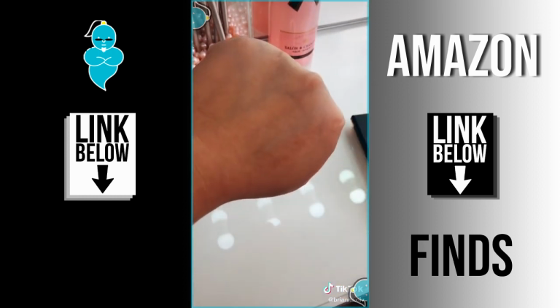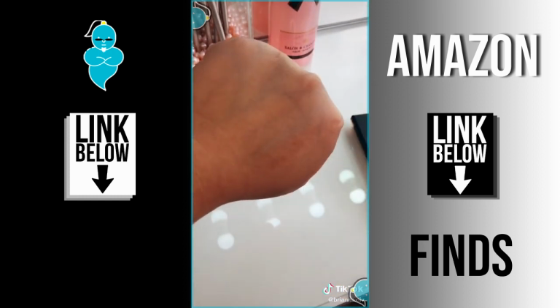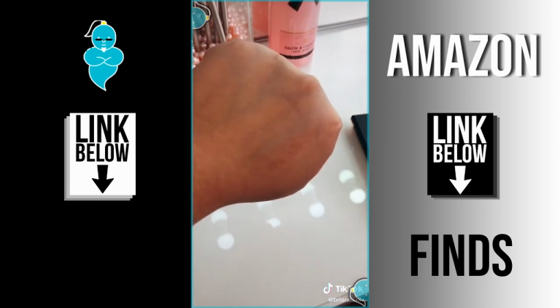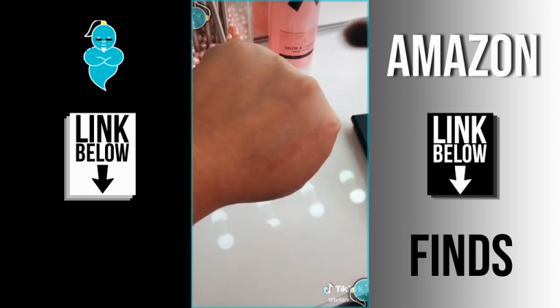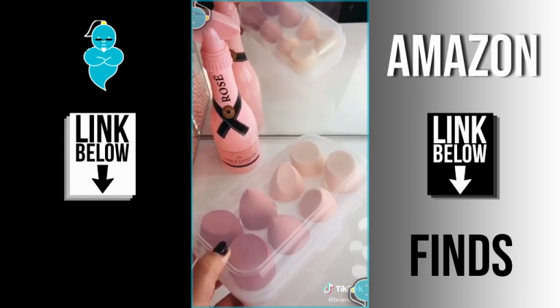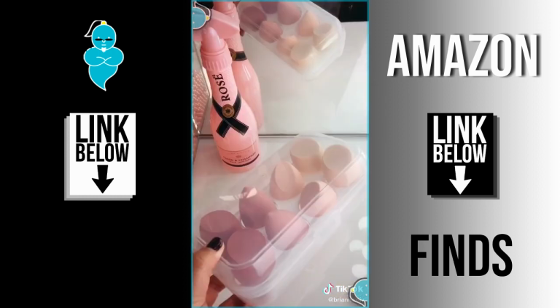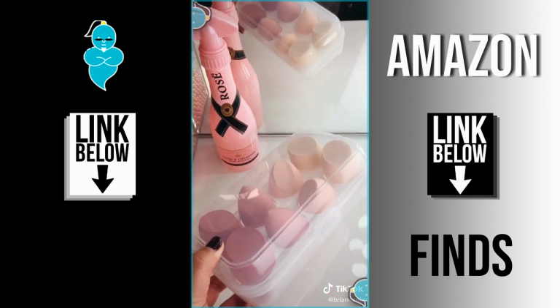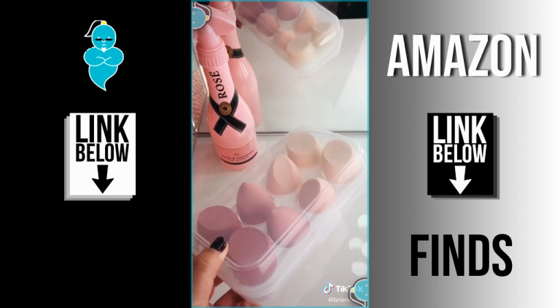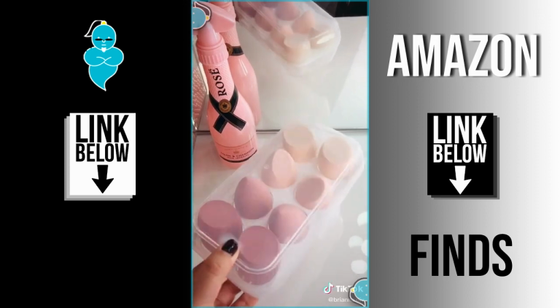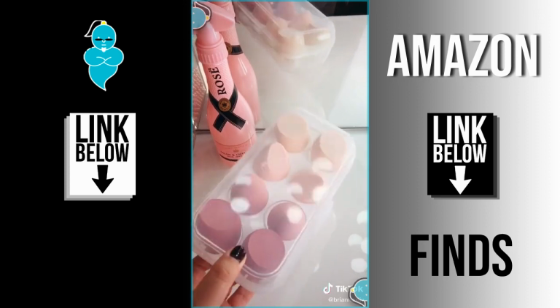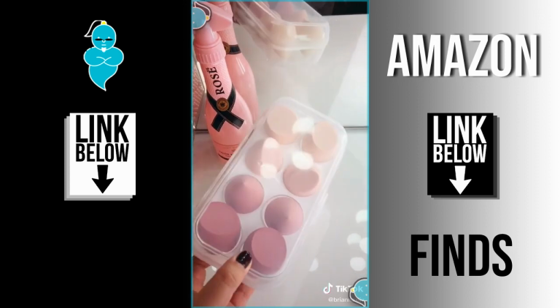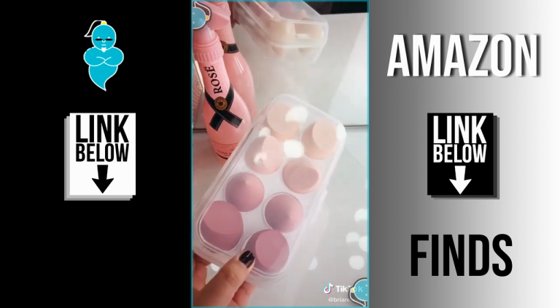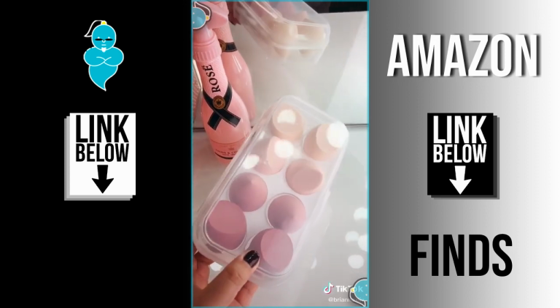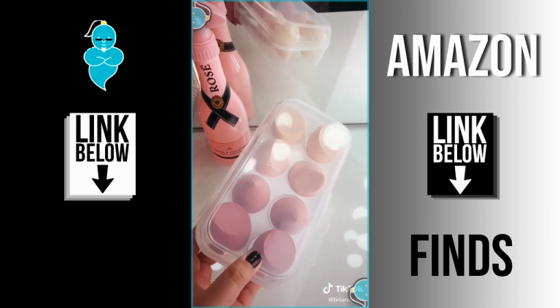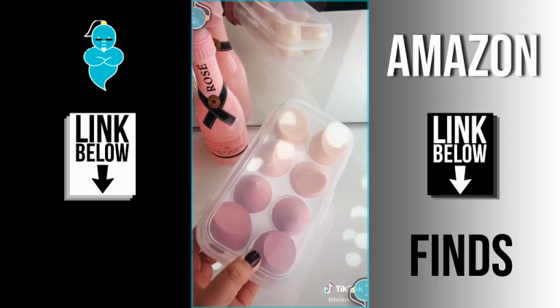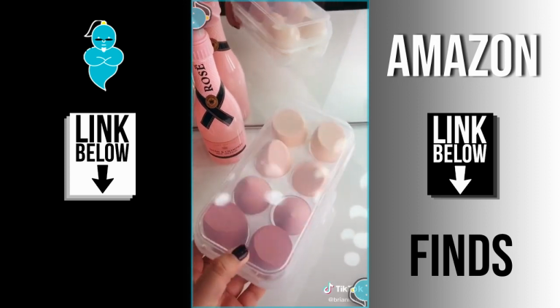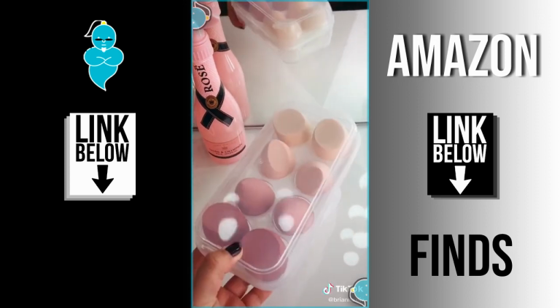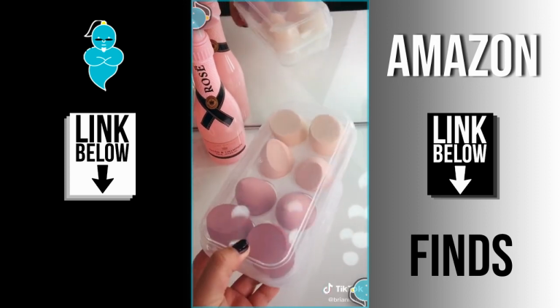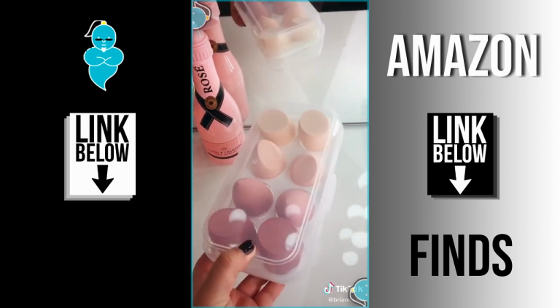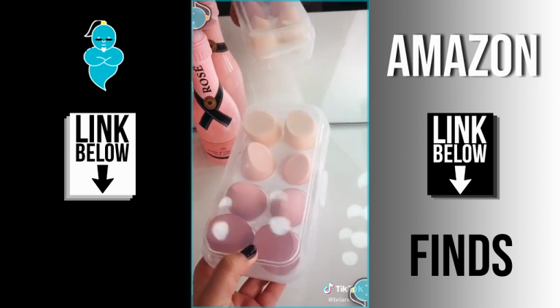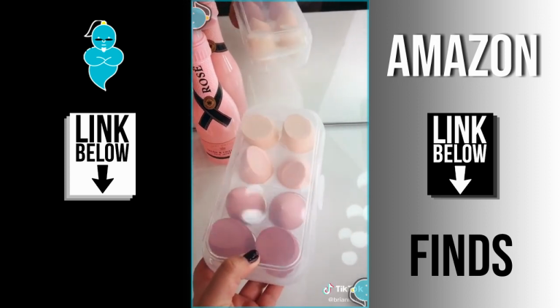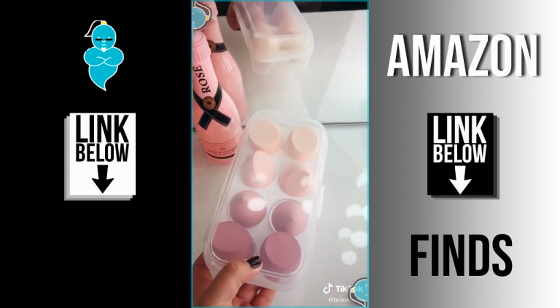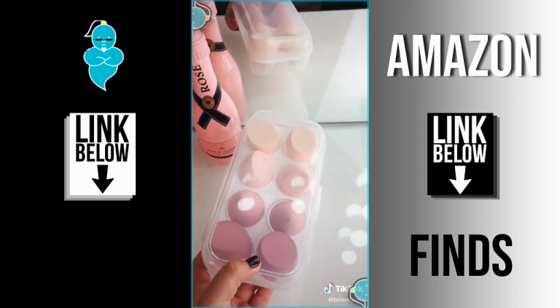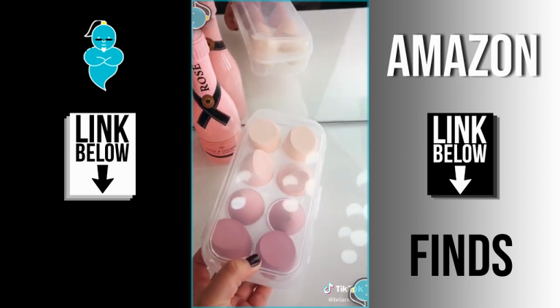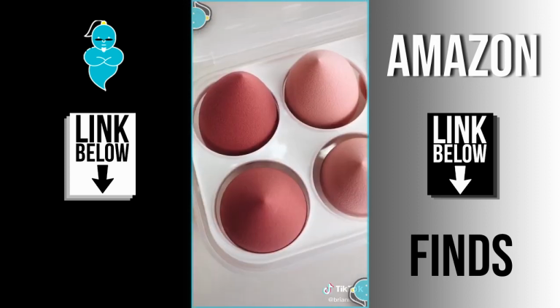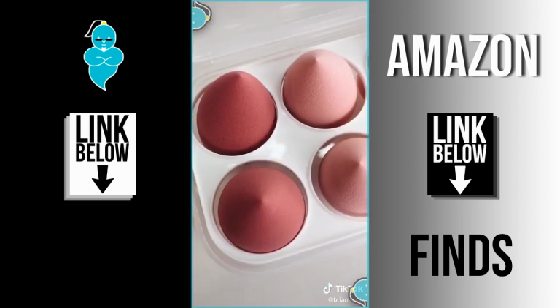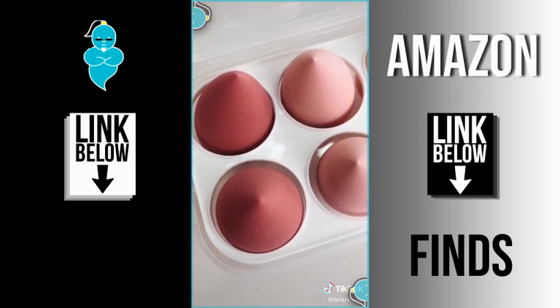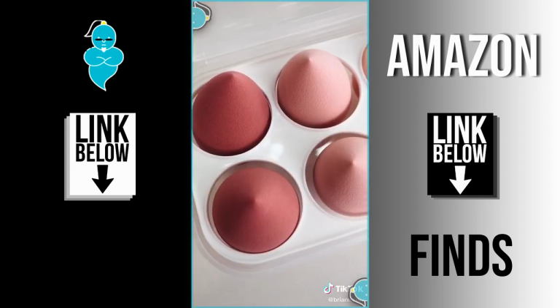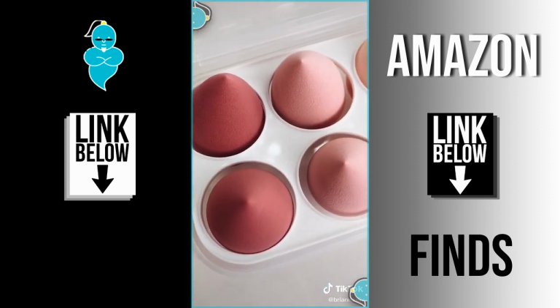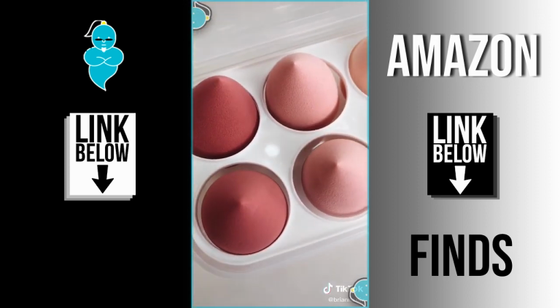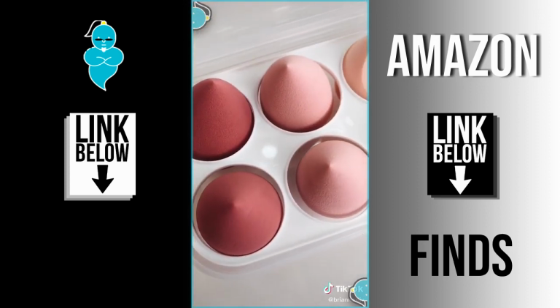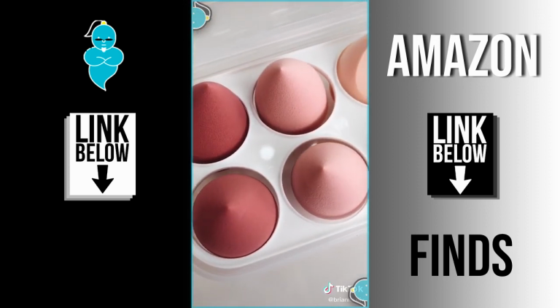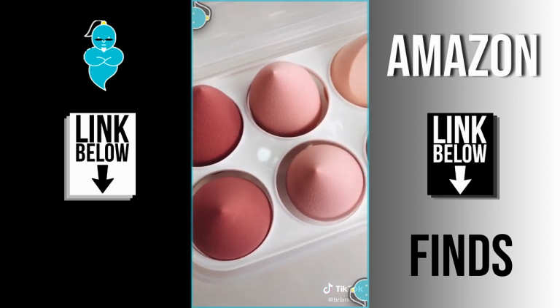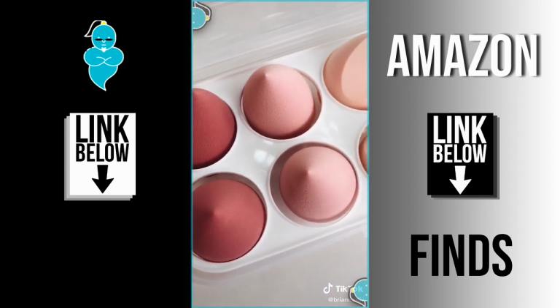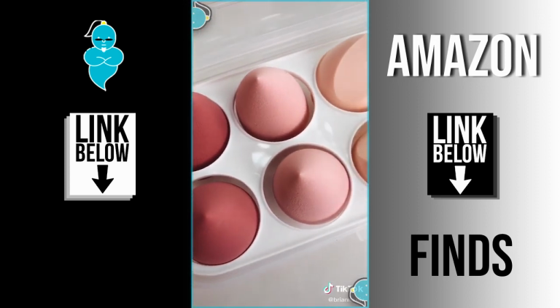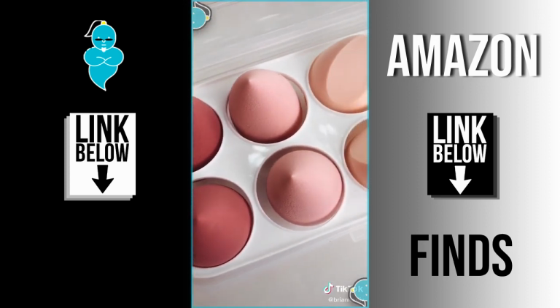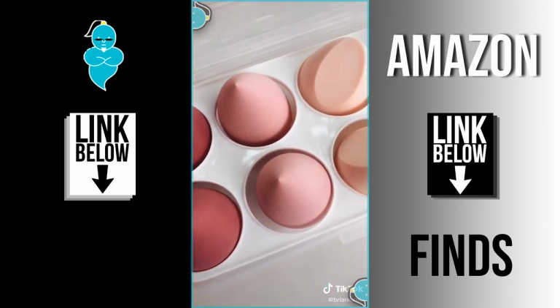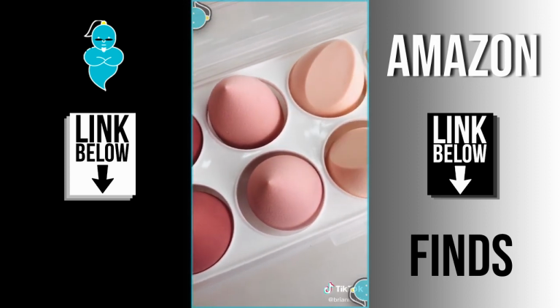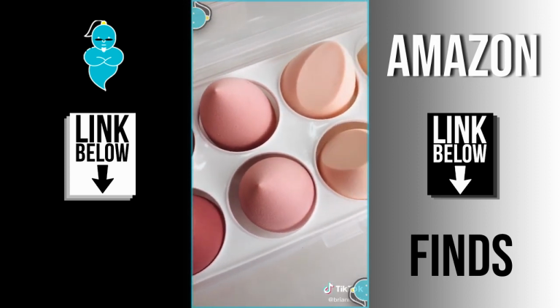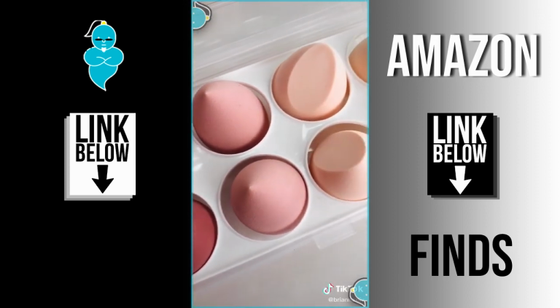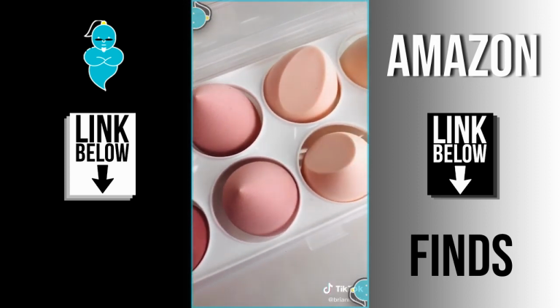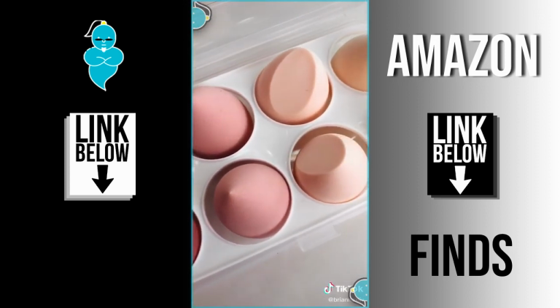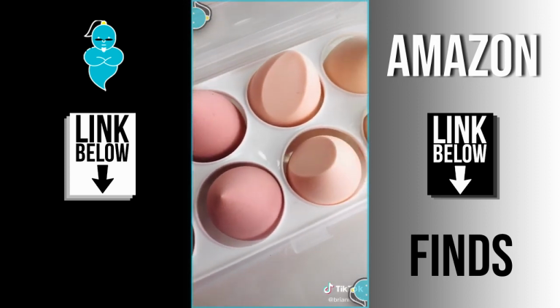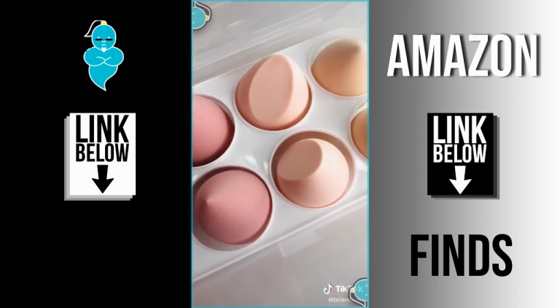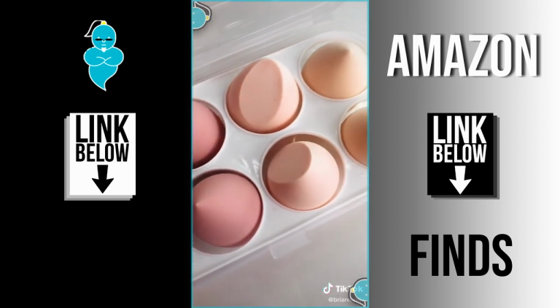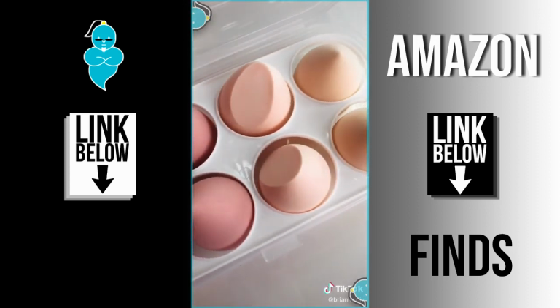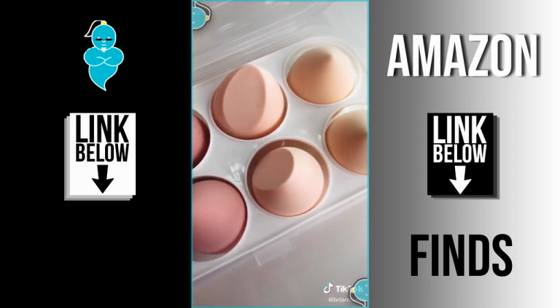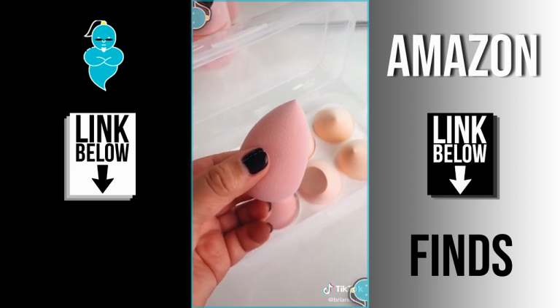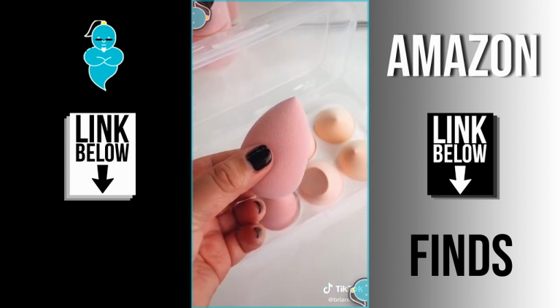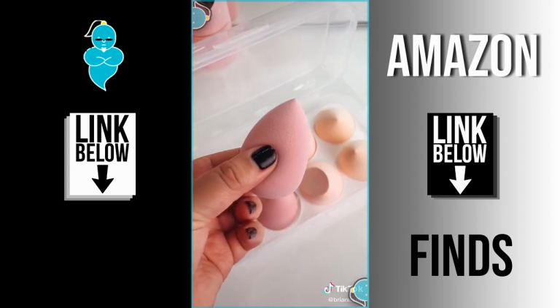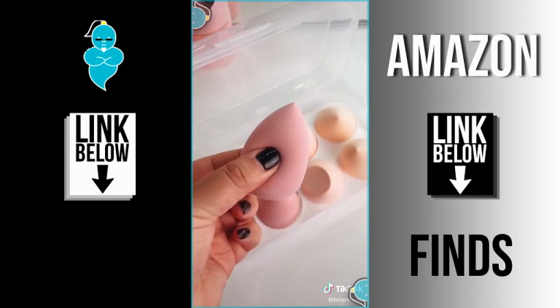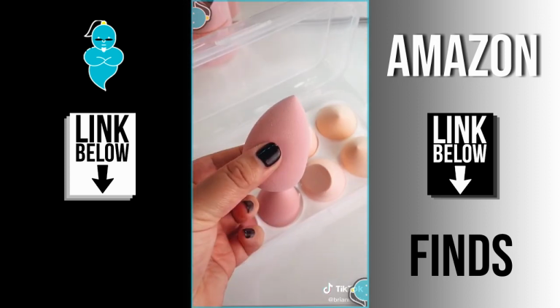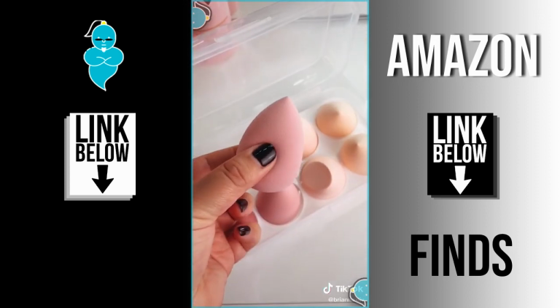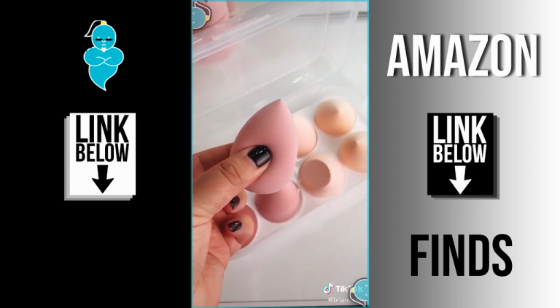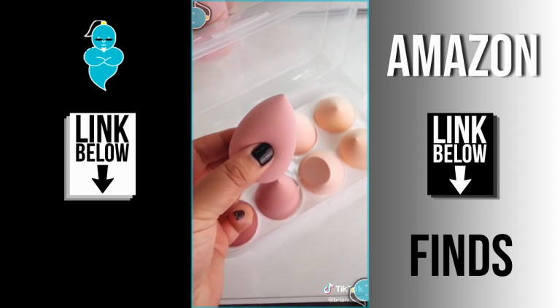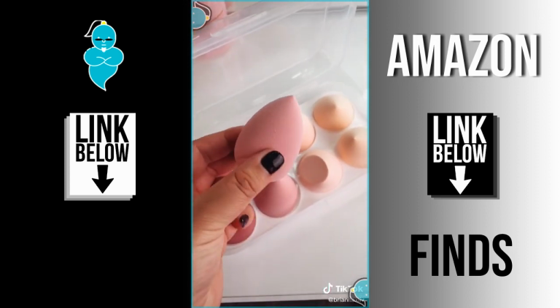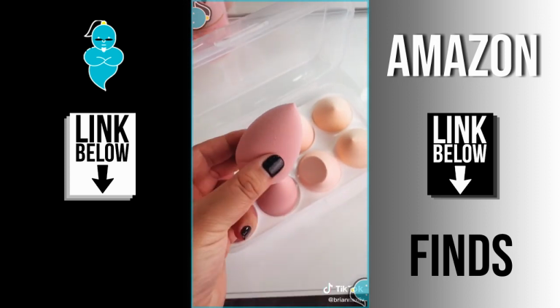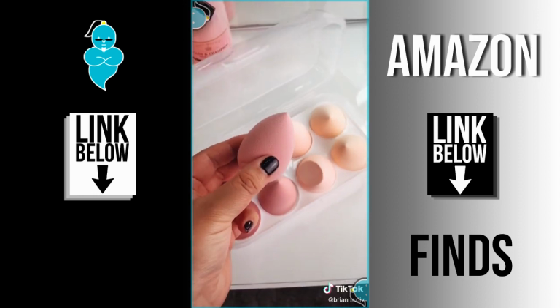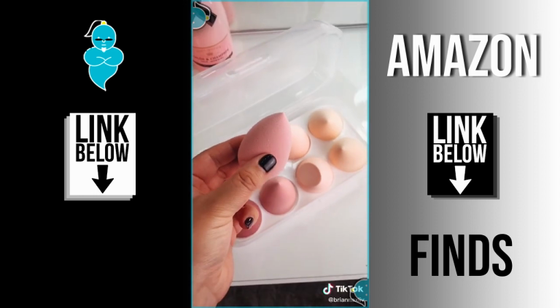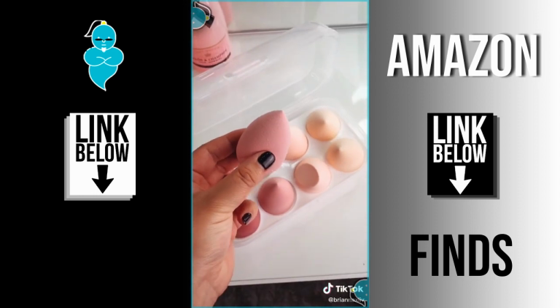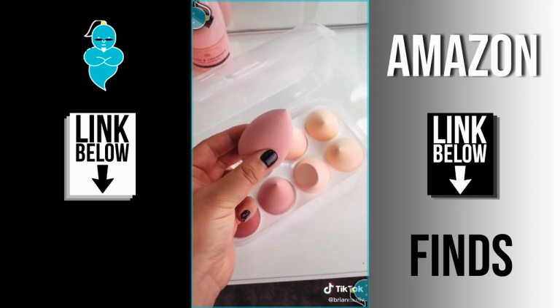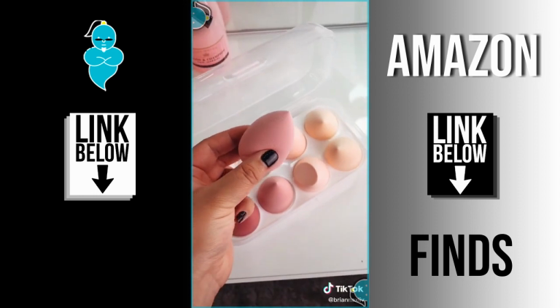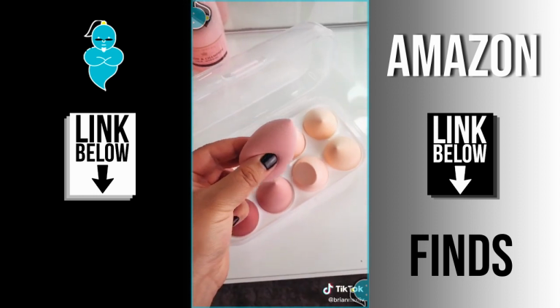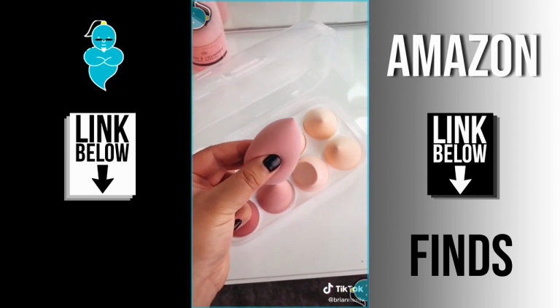This storage container for your makeup sponges comes in the cutest colors and the quality is identical to the name brand ones, if not better.